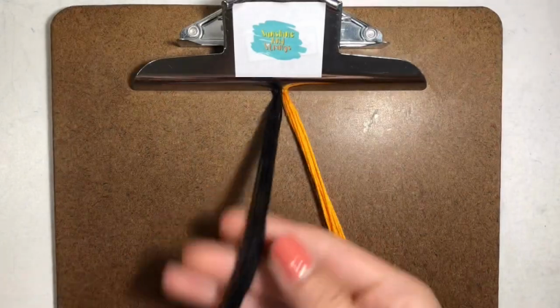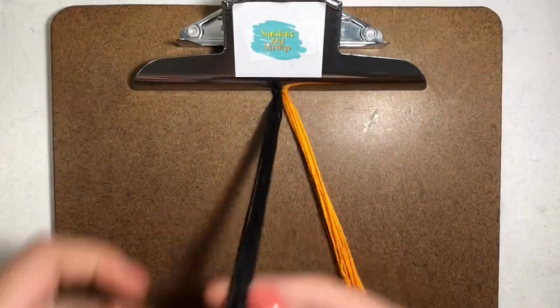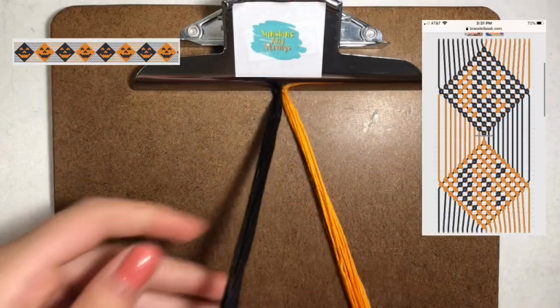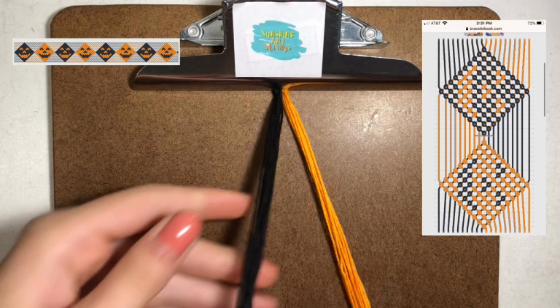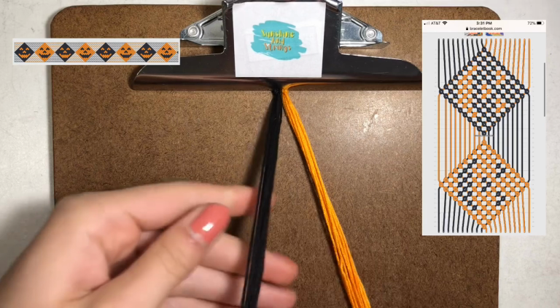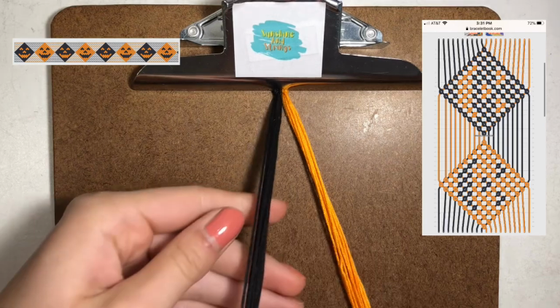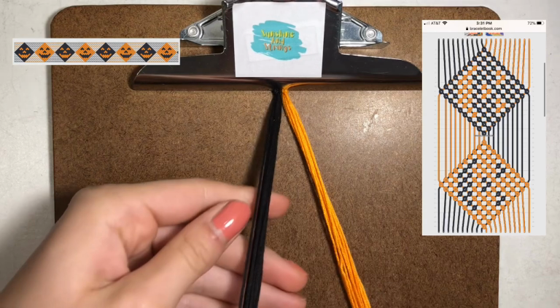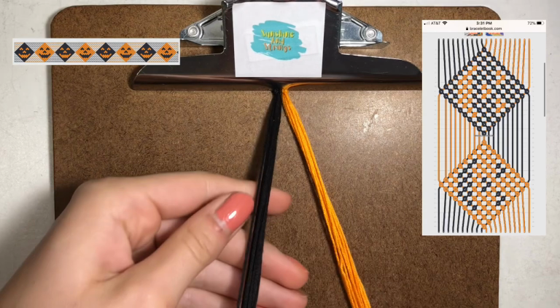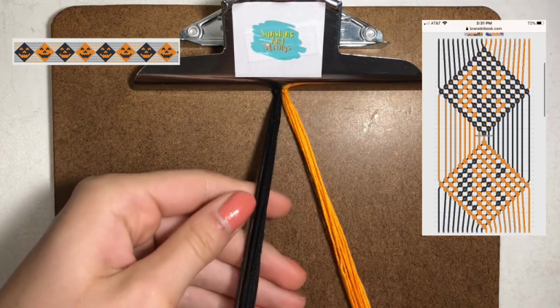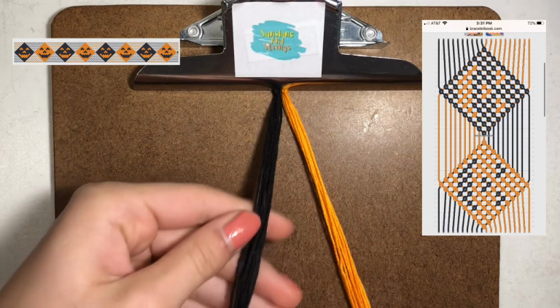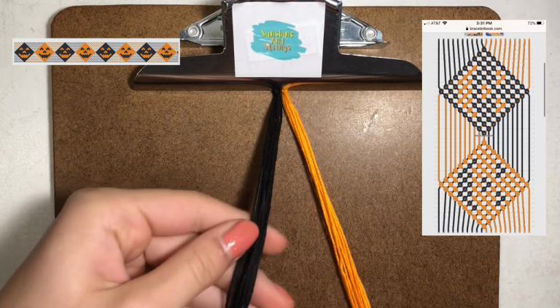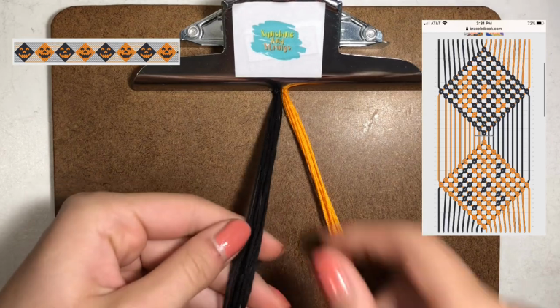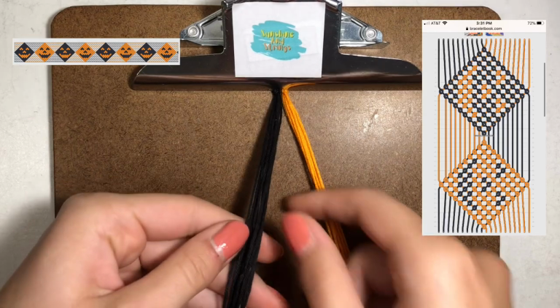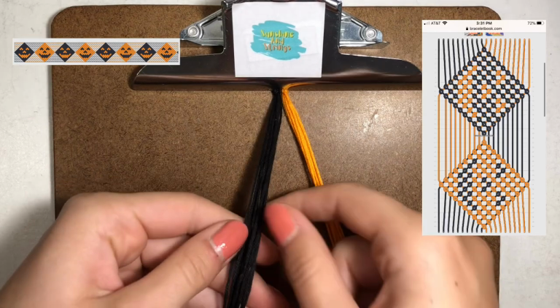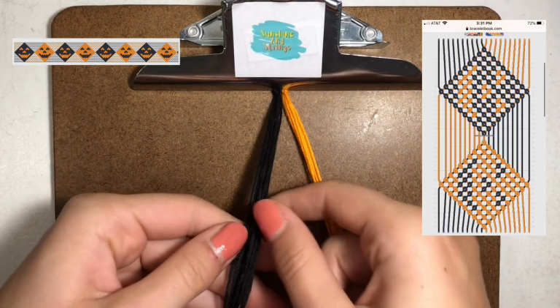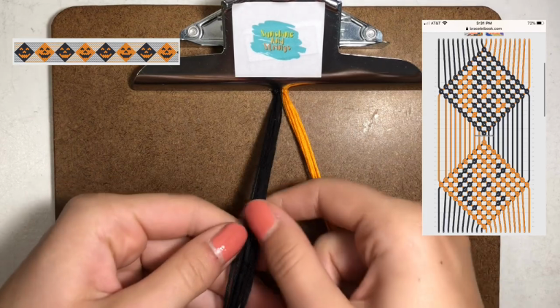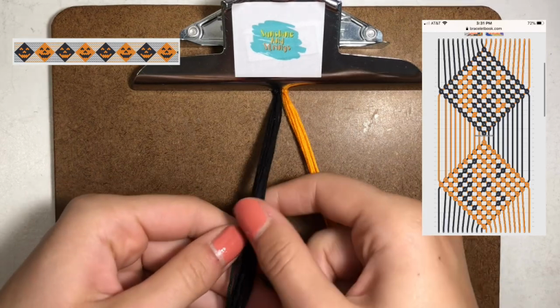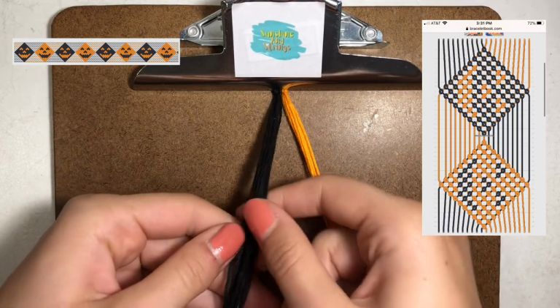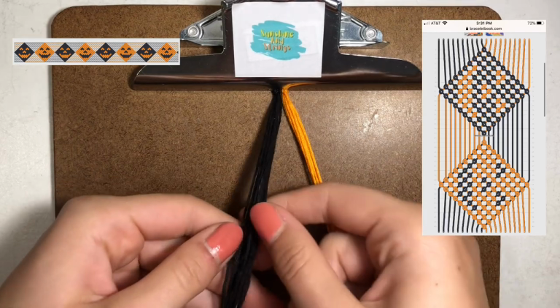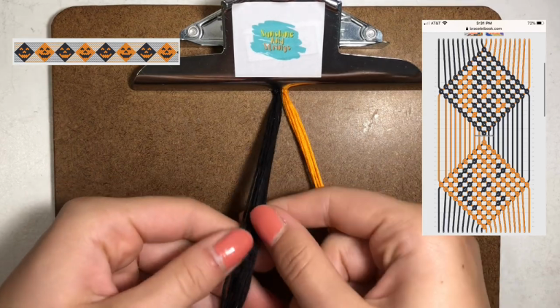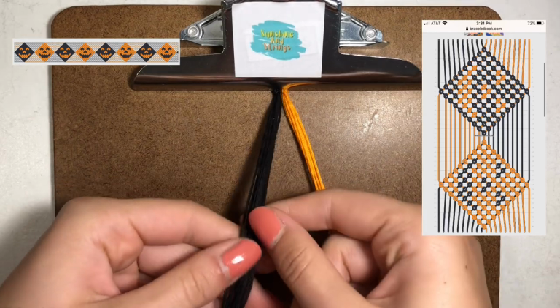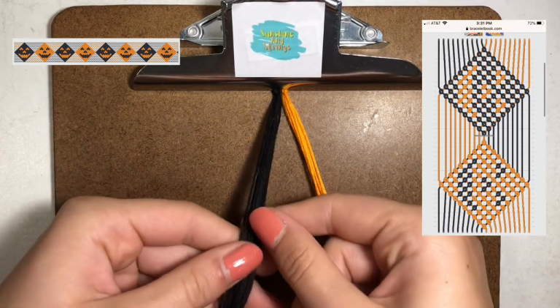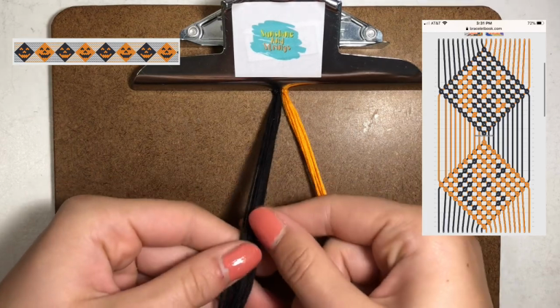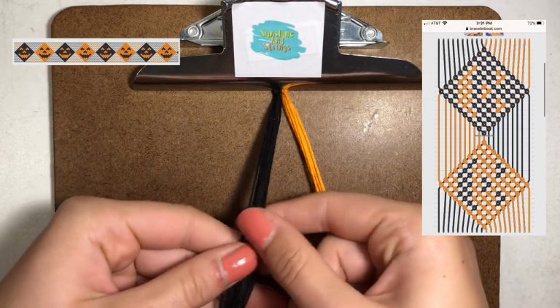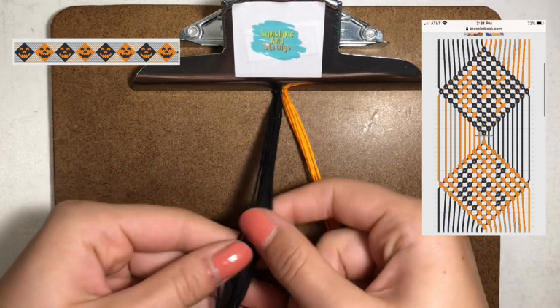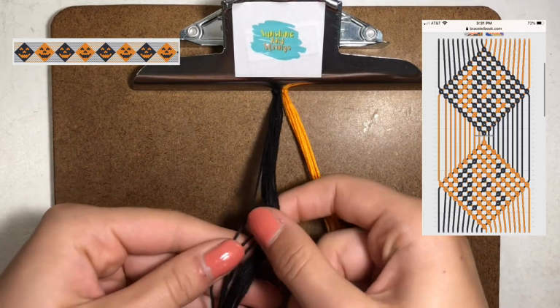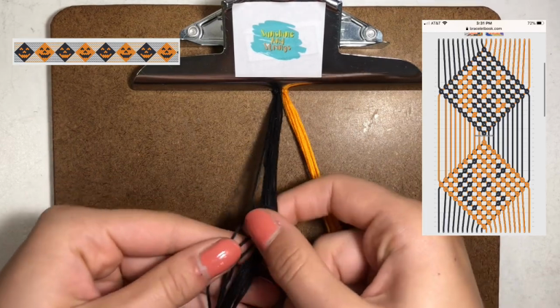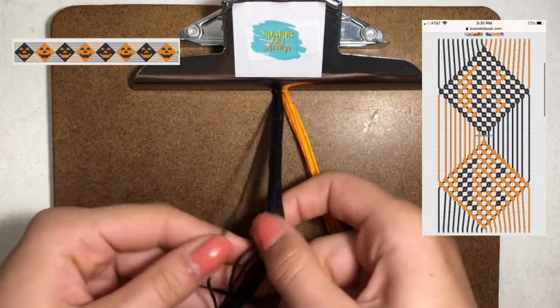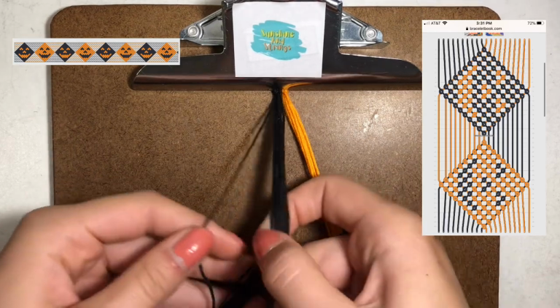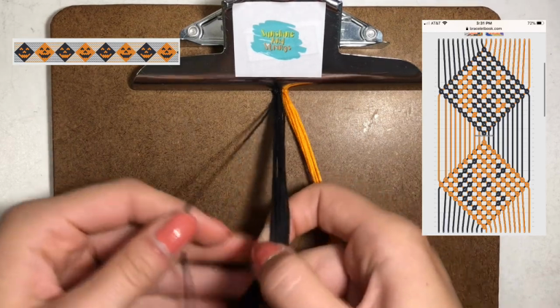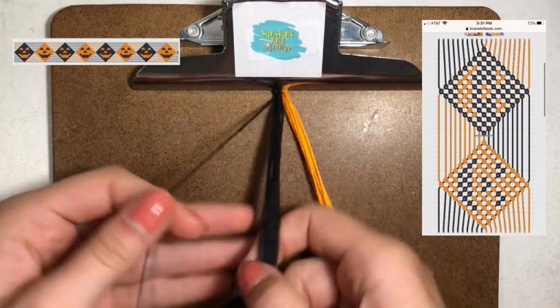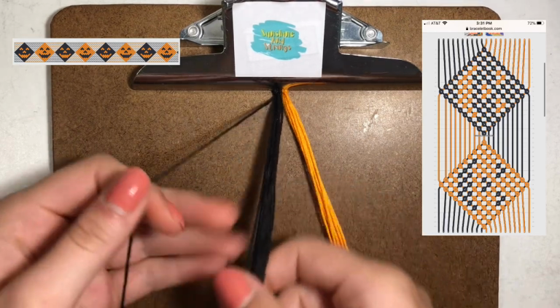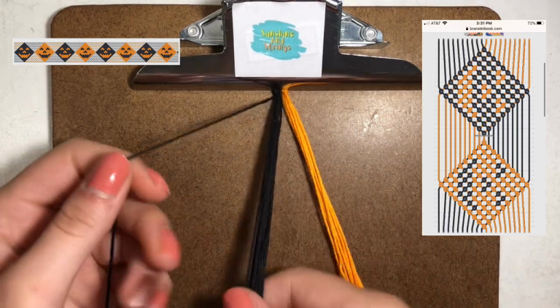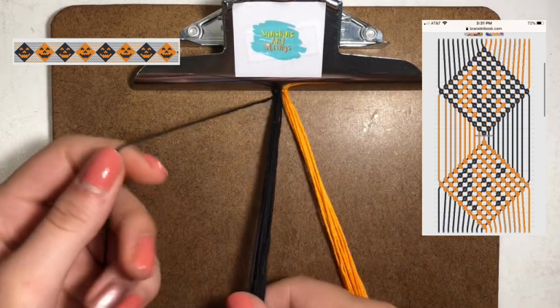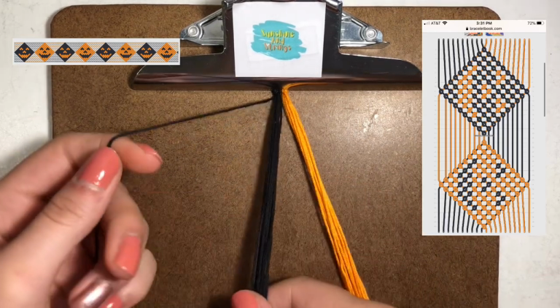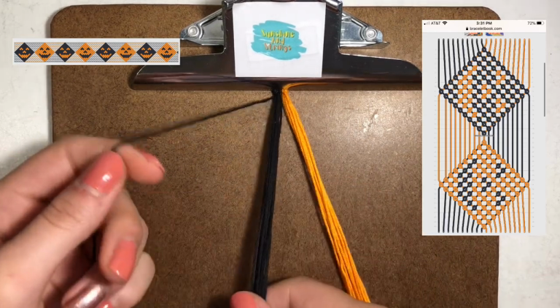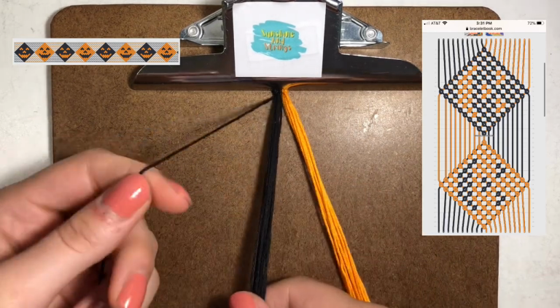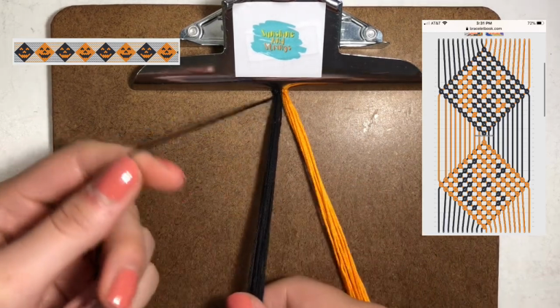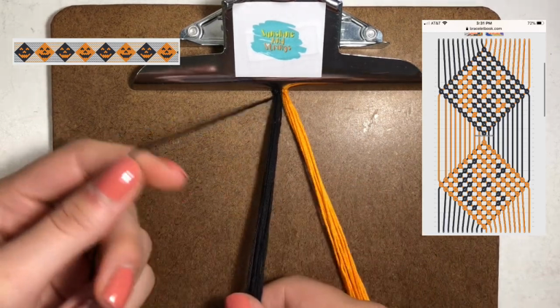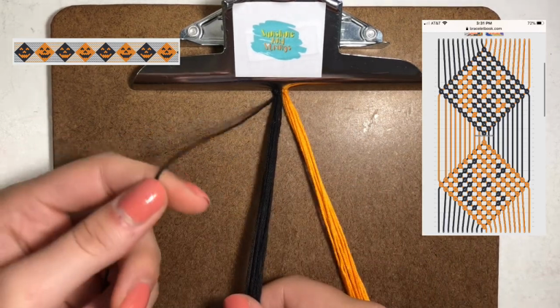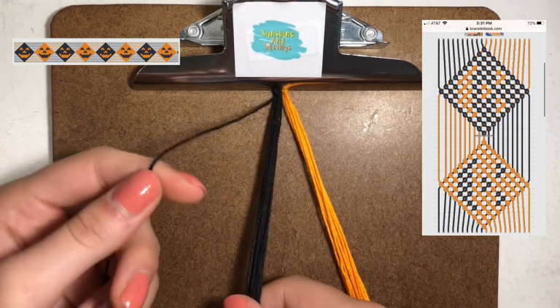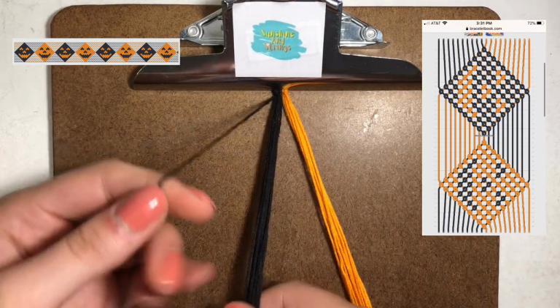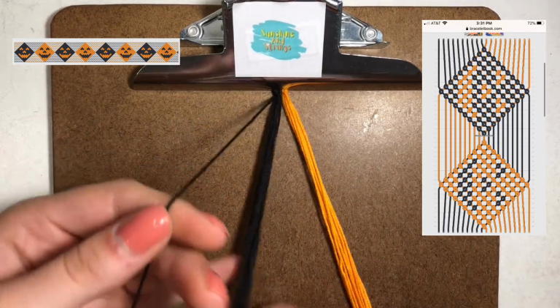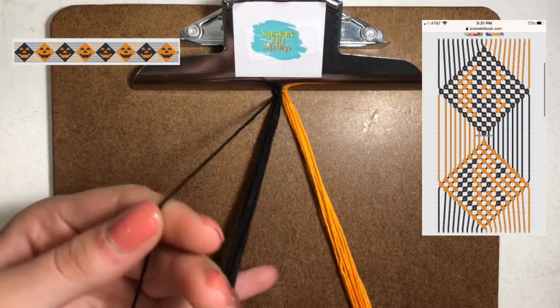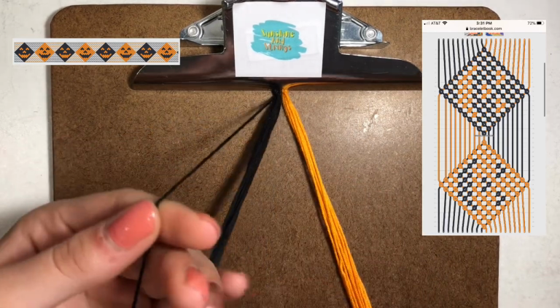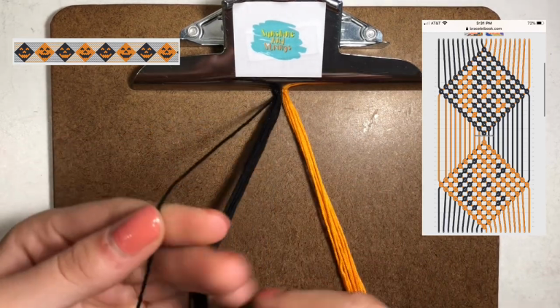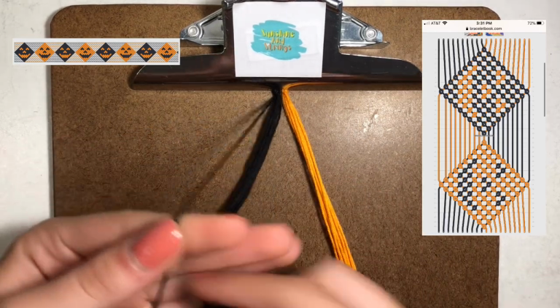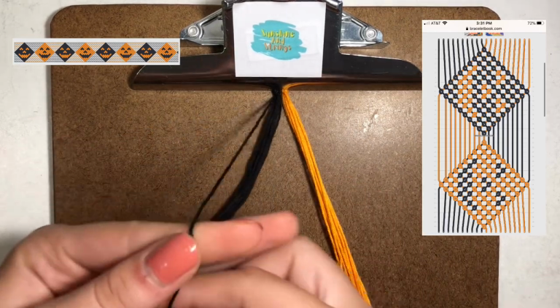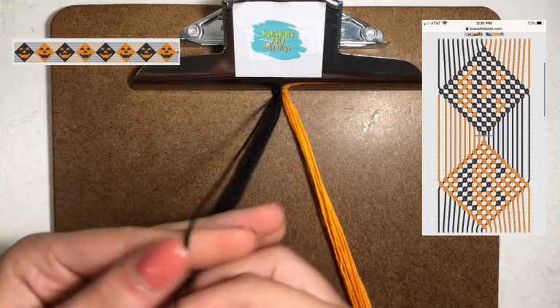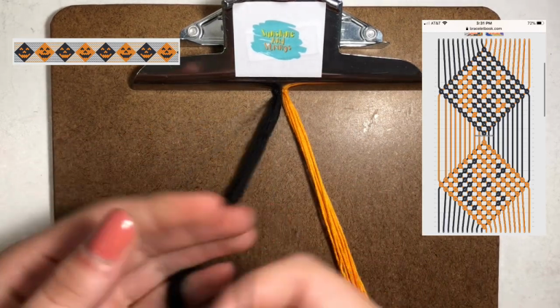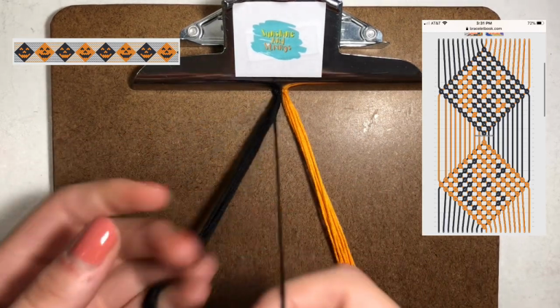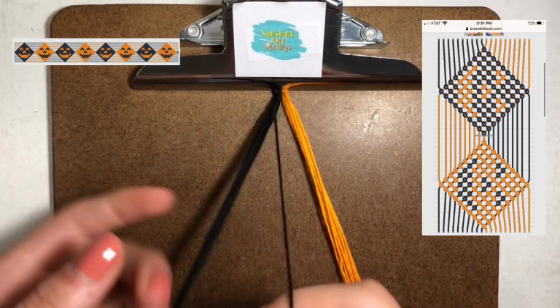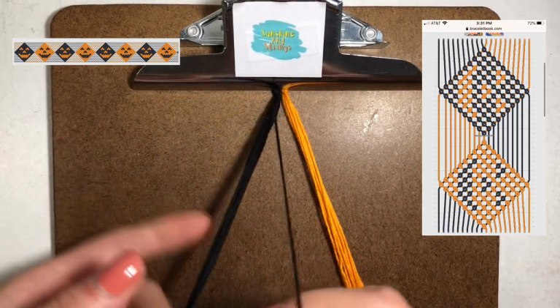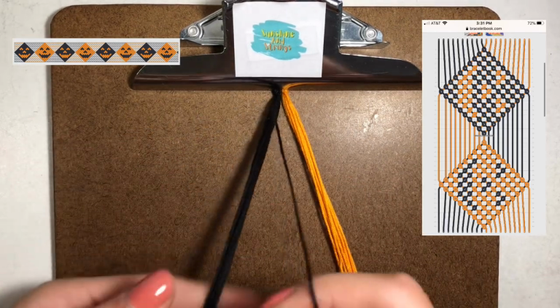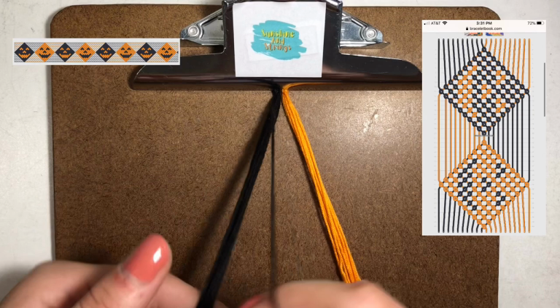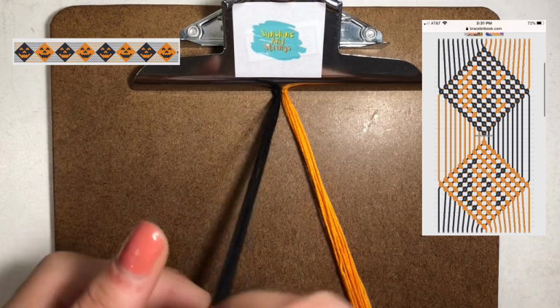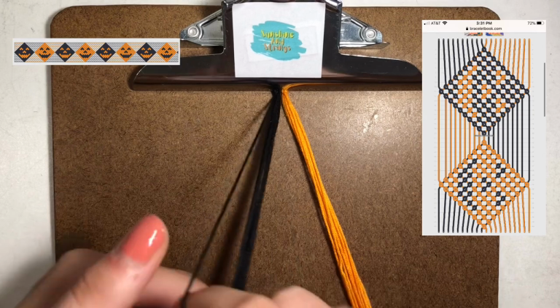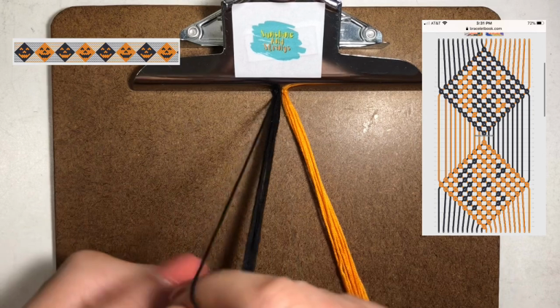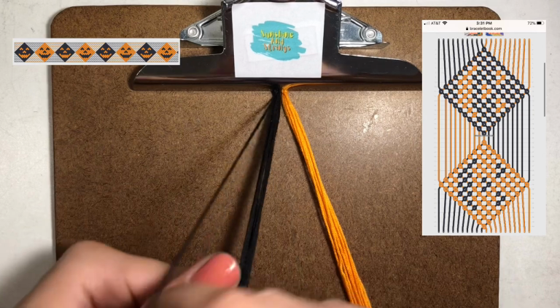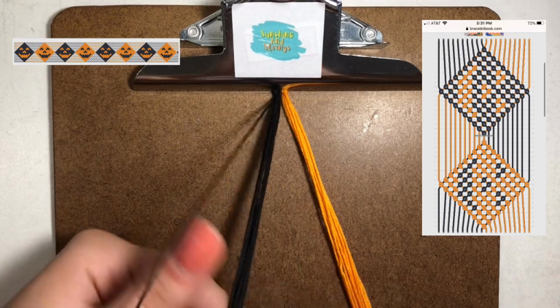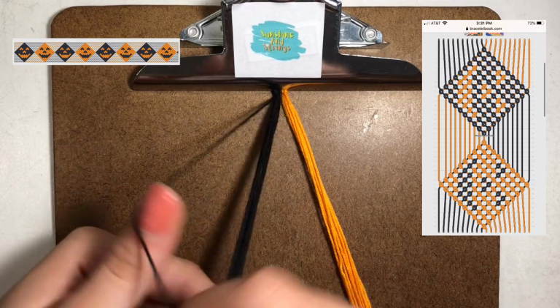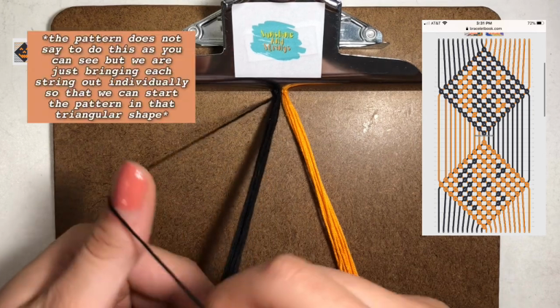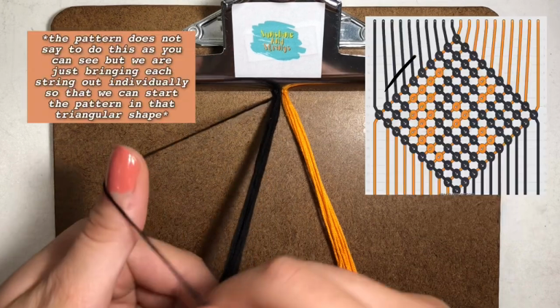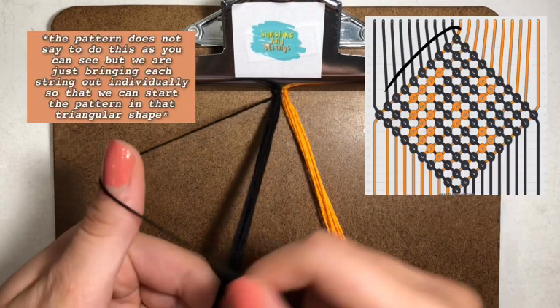Now let's get started! Here's the pattern and I've separated the black and the orange onto opposite sides.